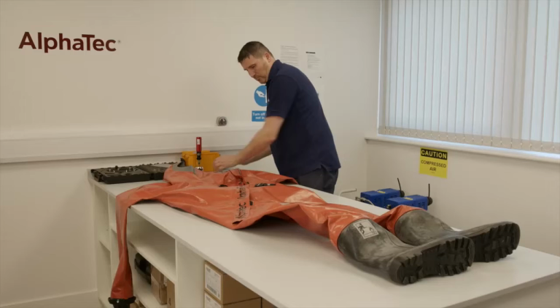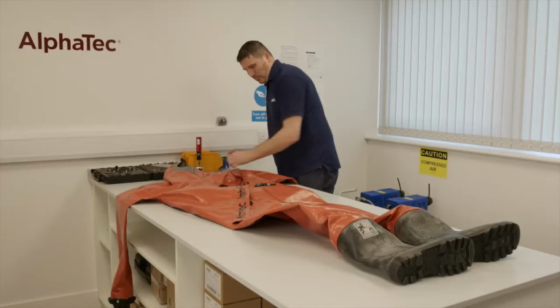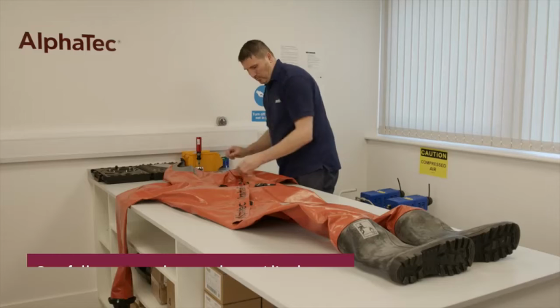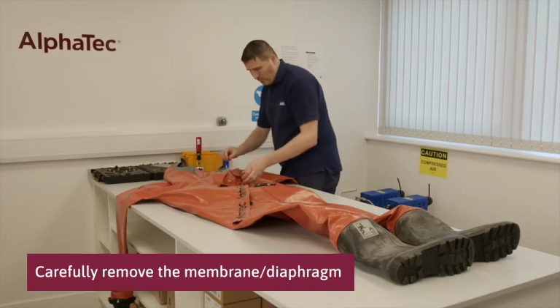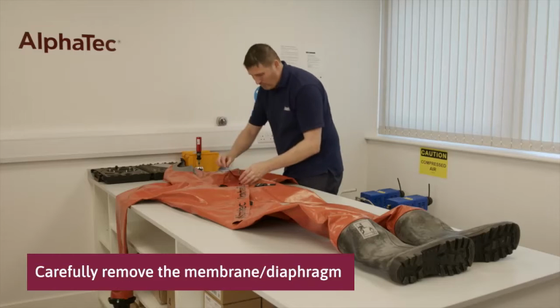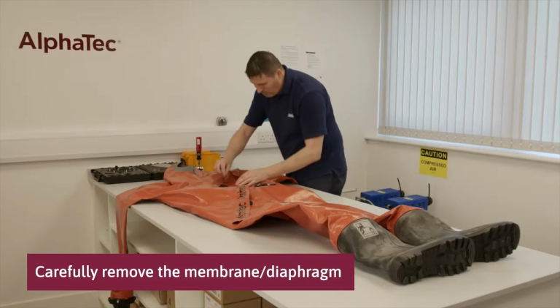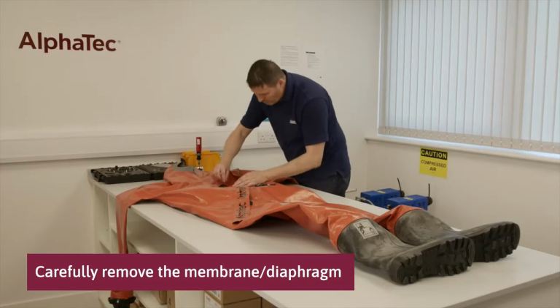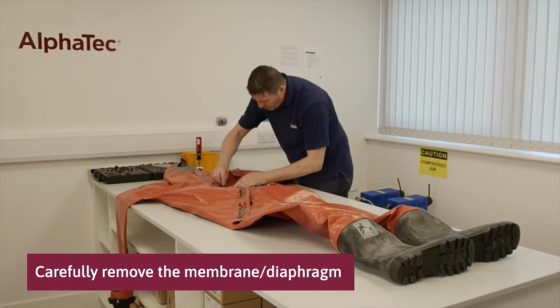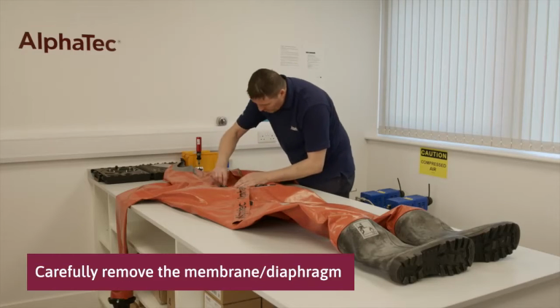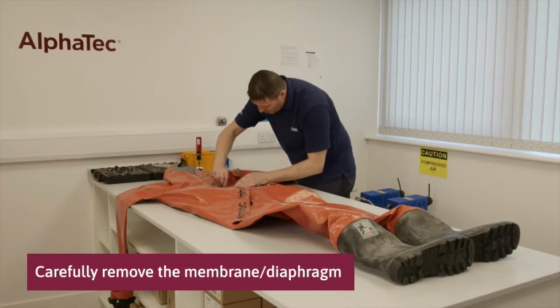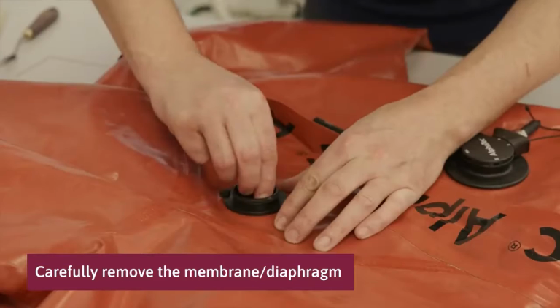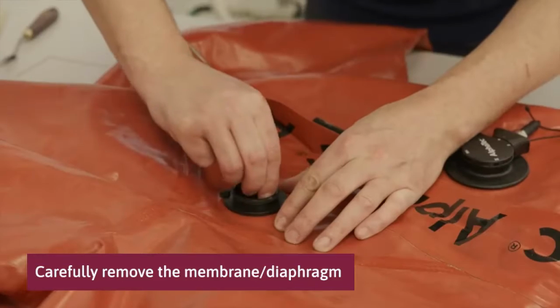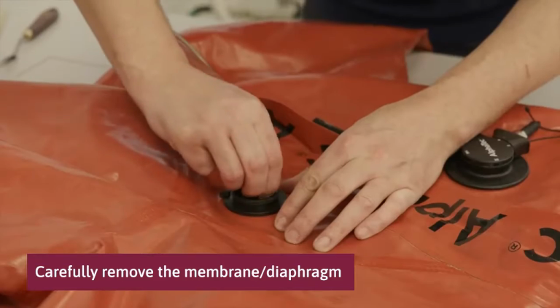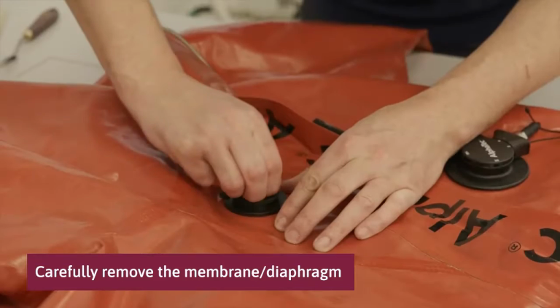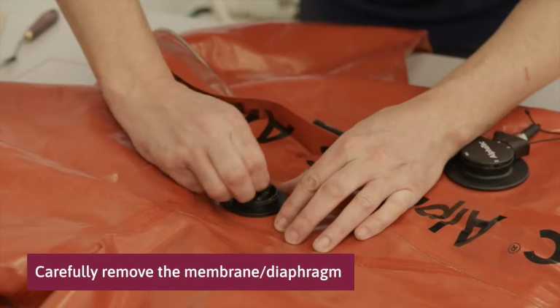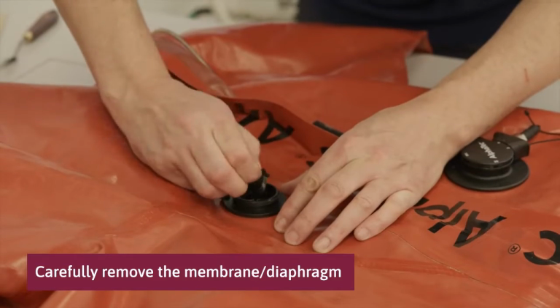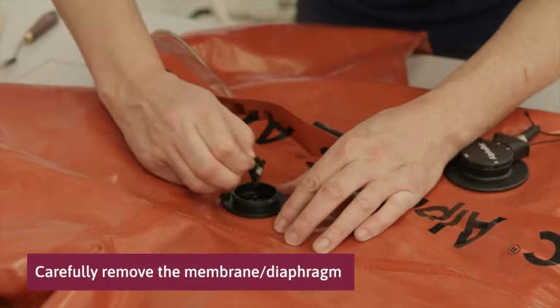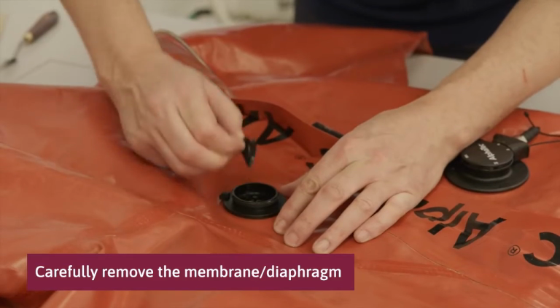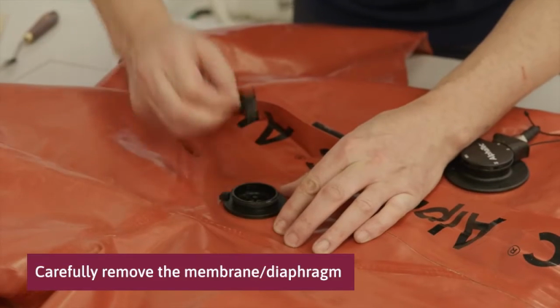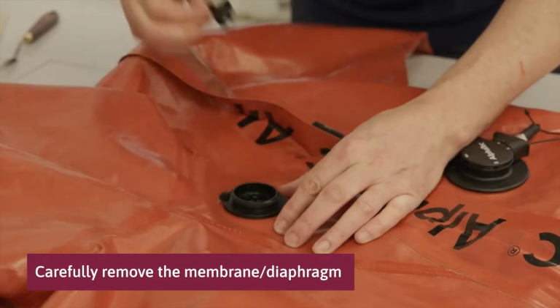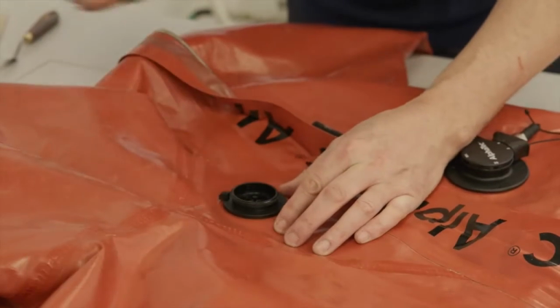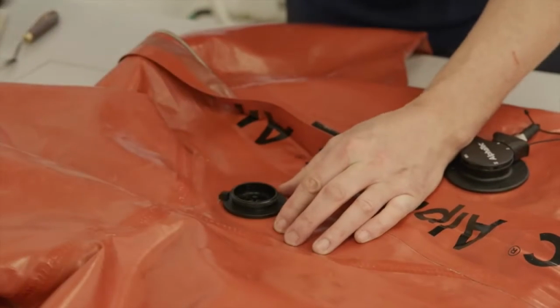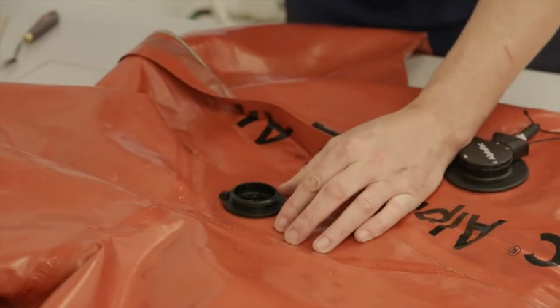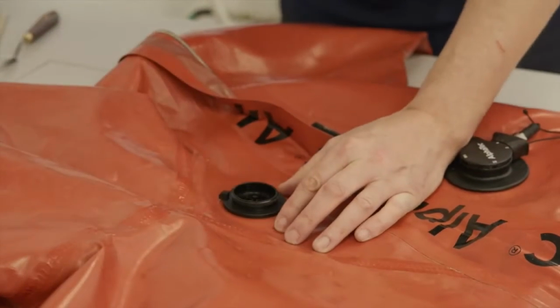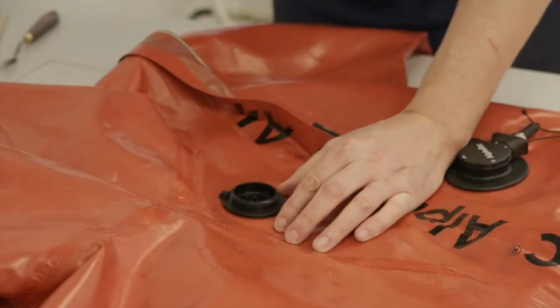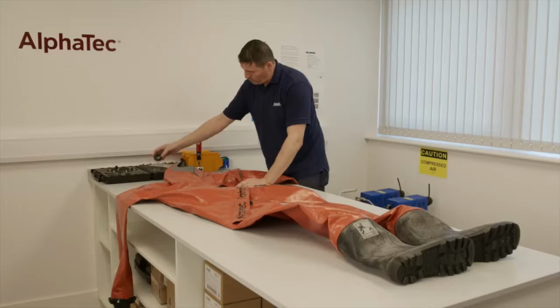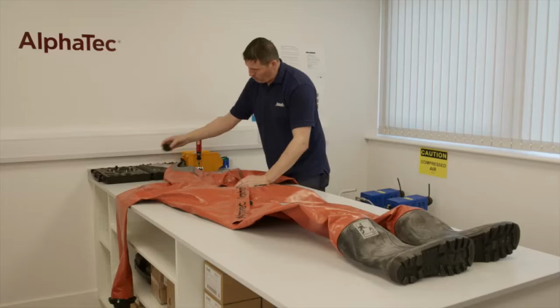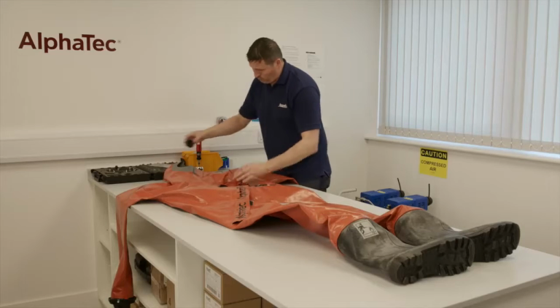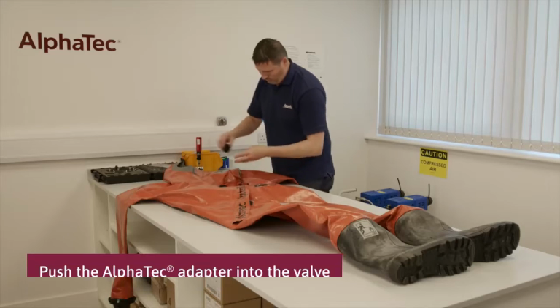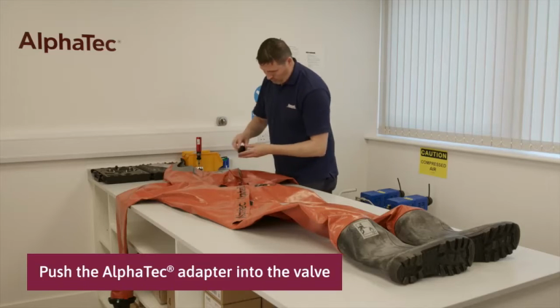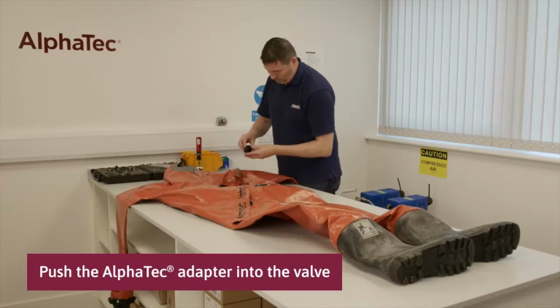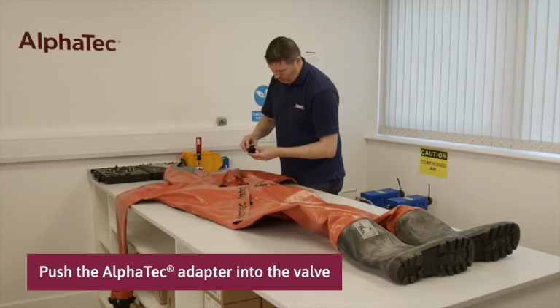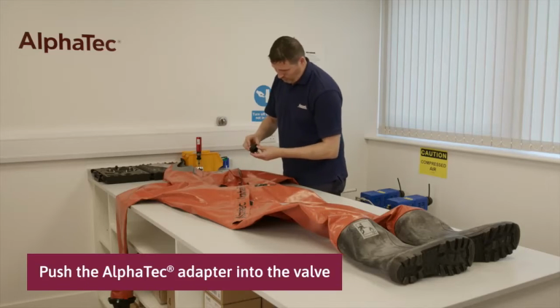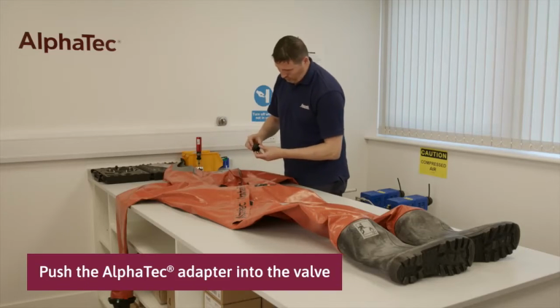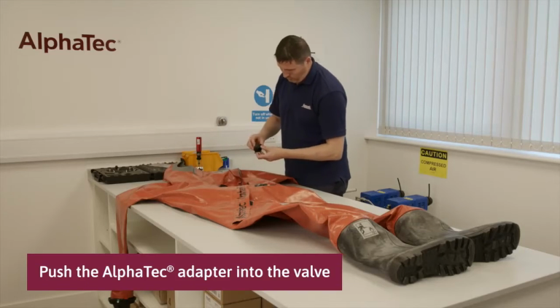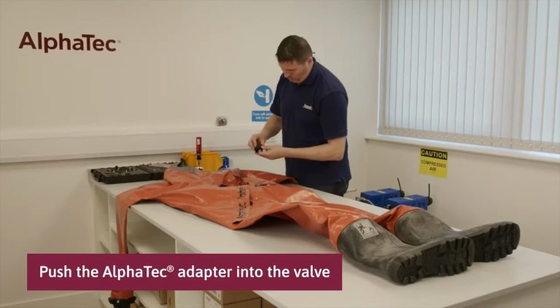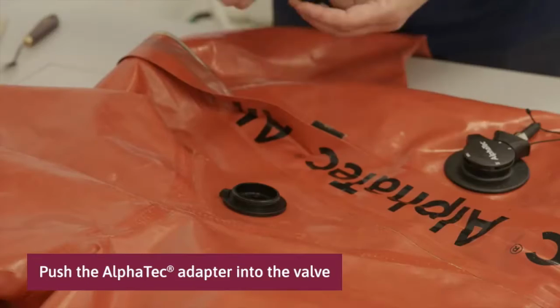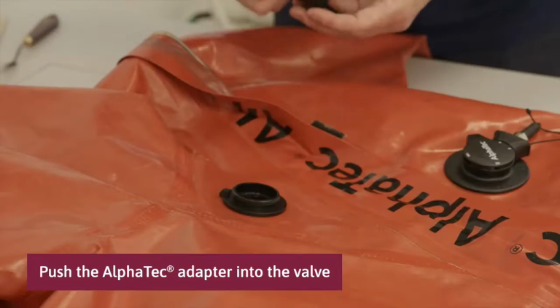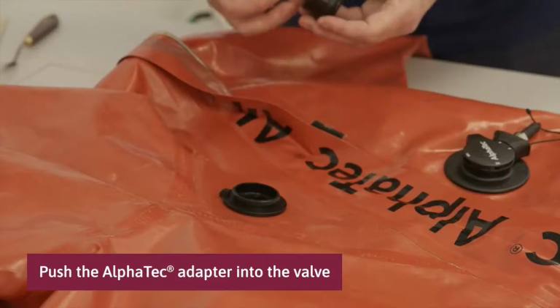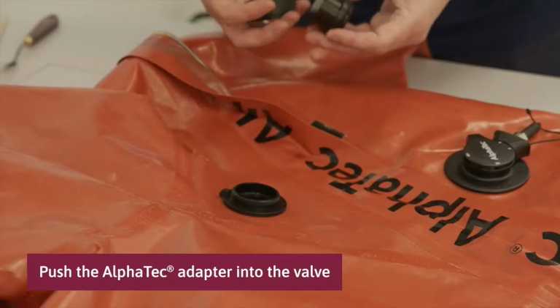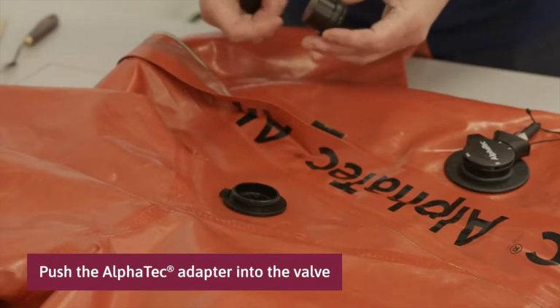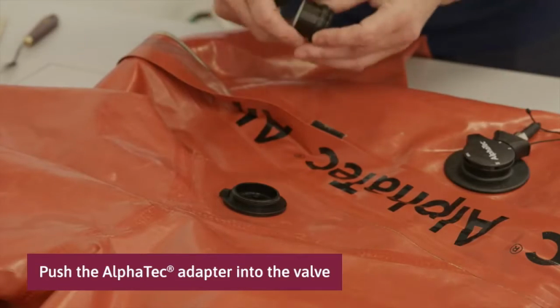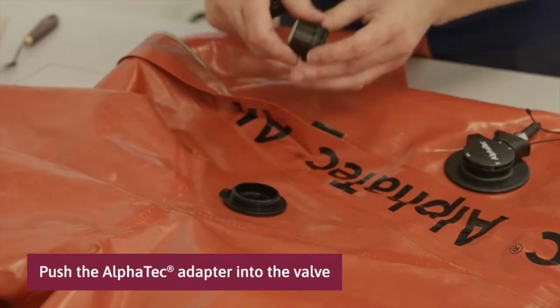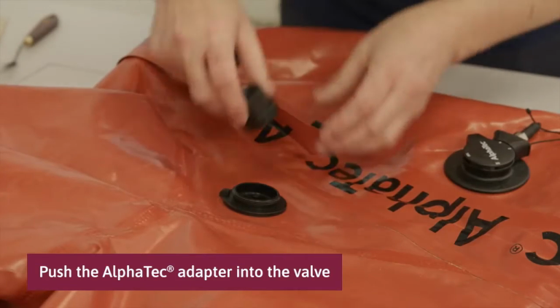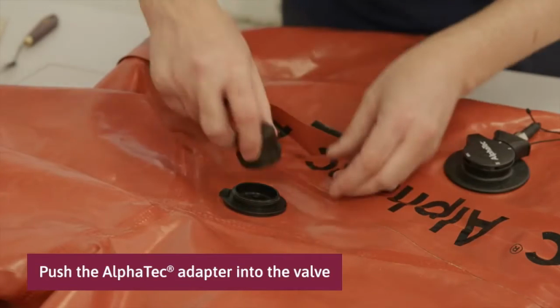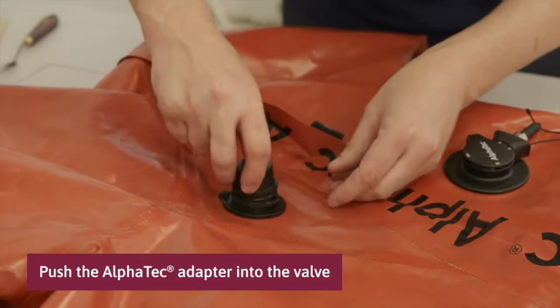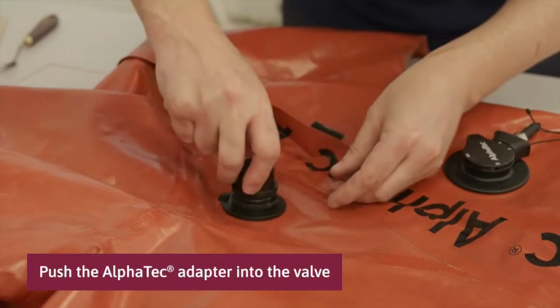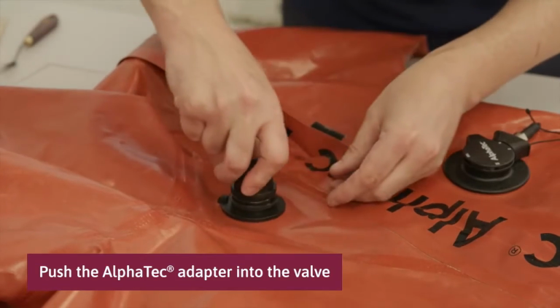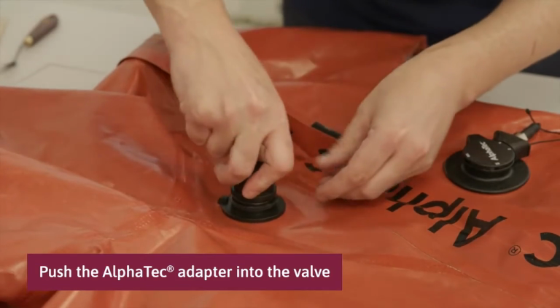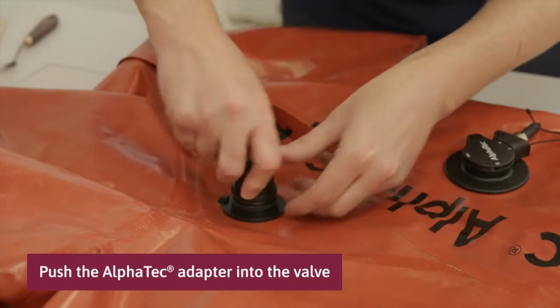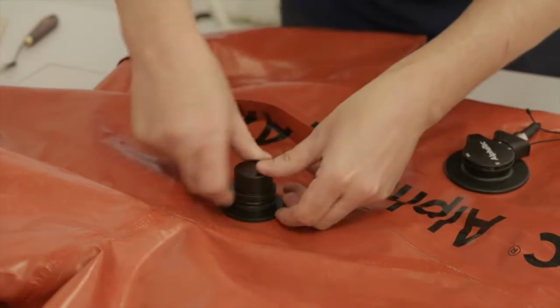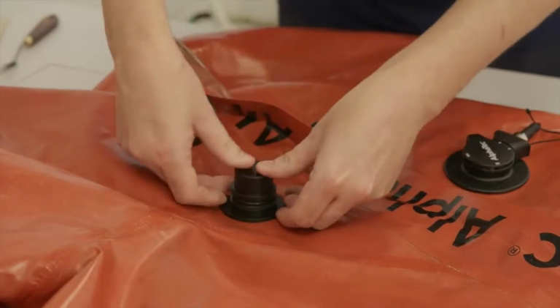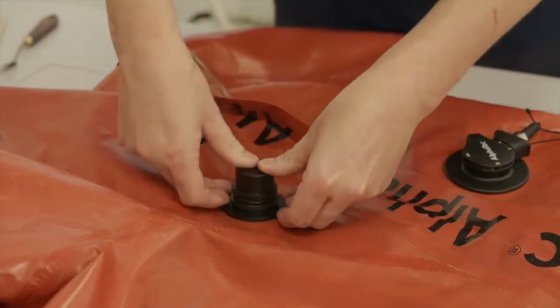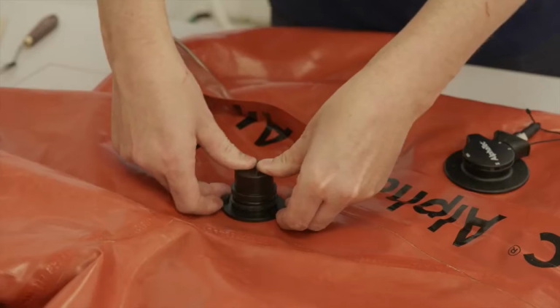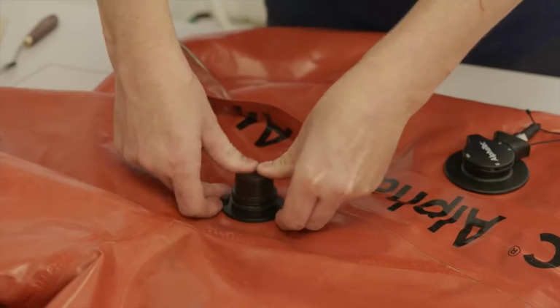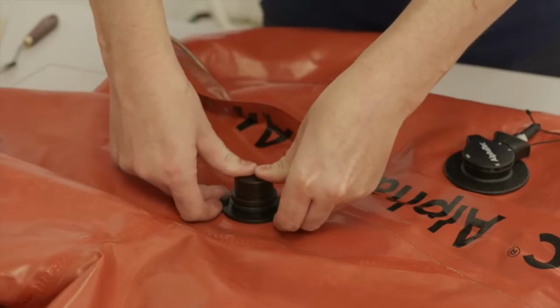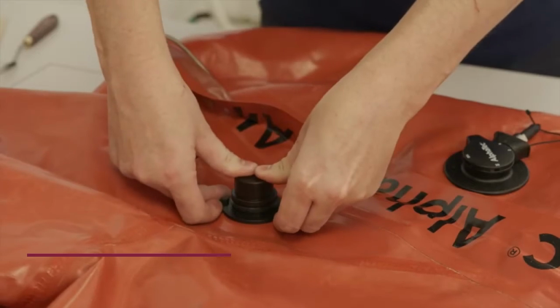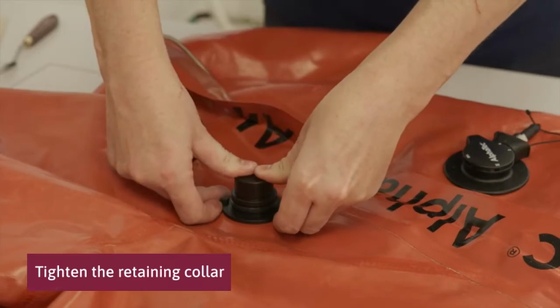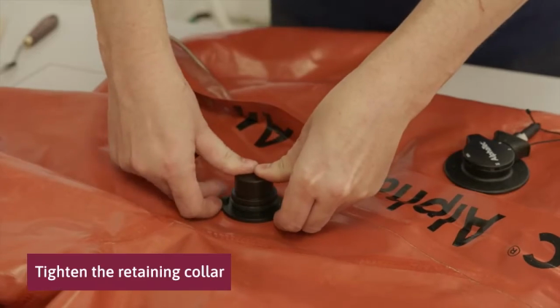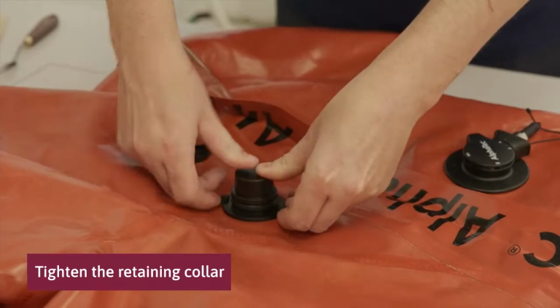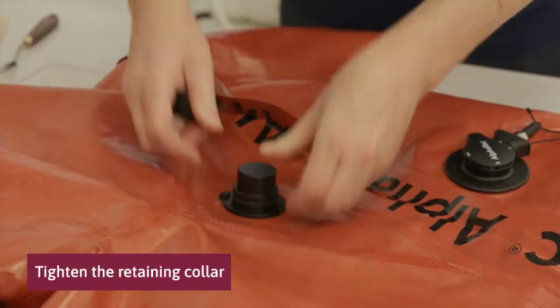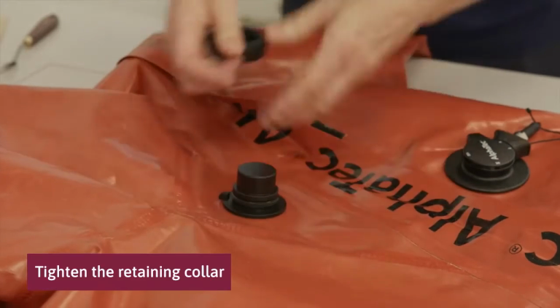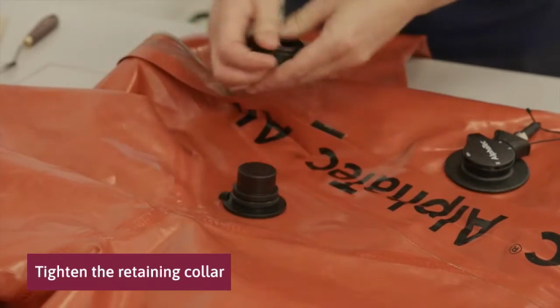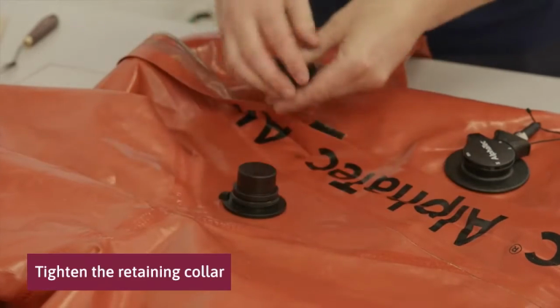Carefully remove the diaphragm. Push the black Alphatec adapter into the valve and tighten the retaining collar.